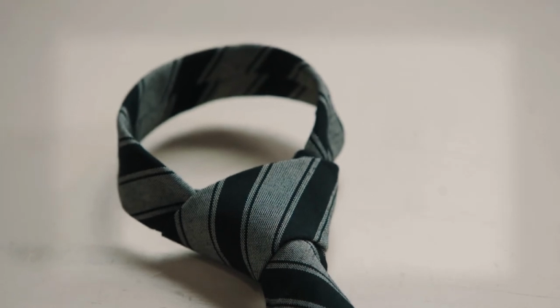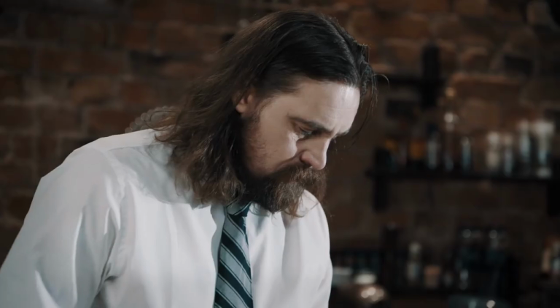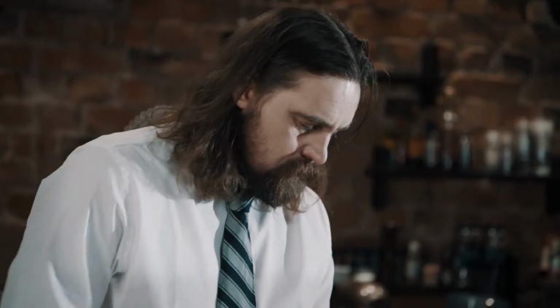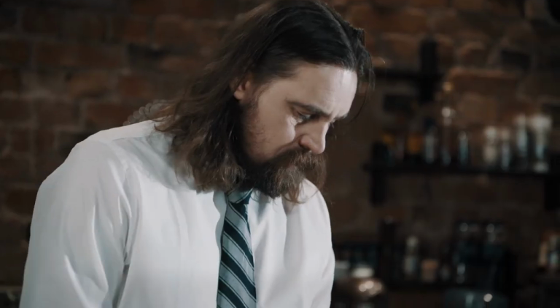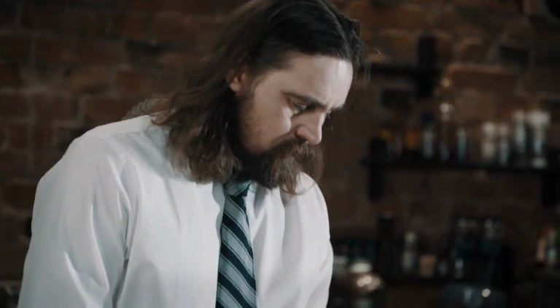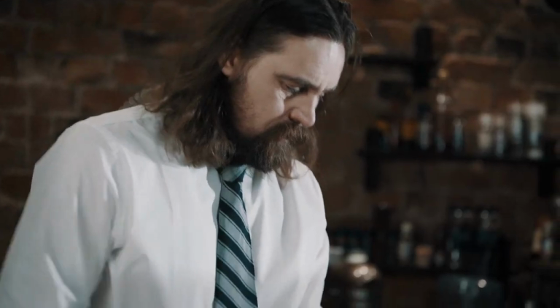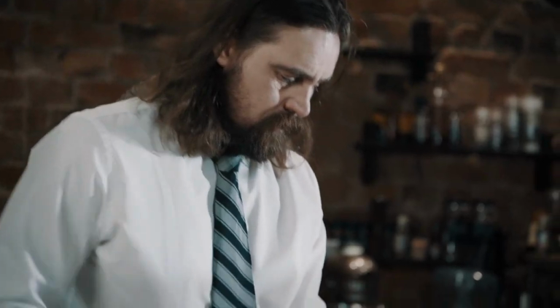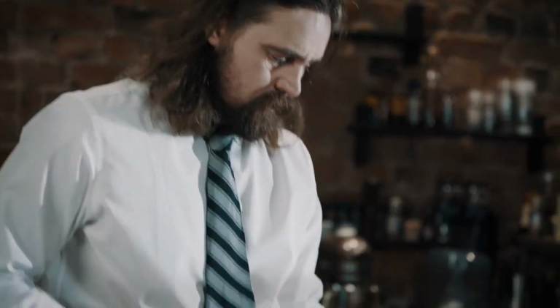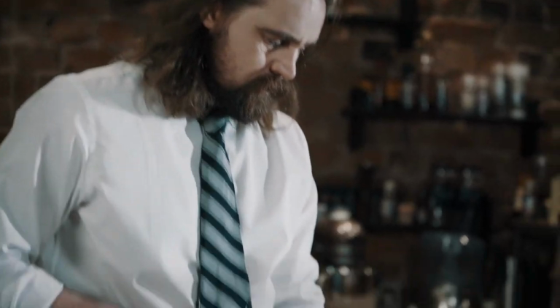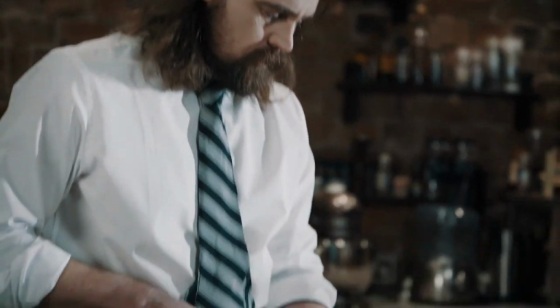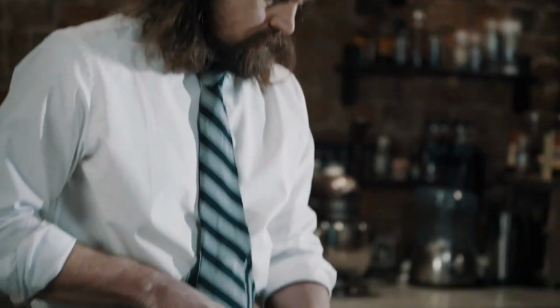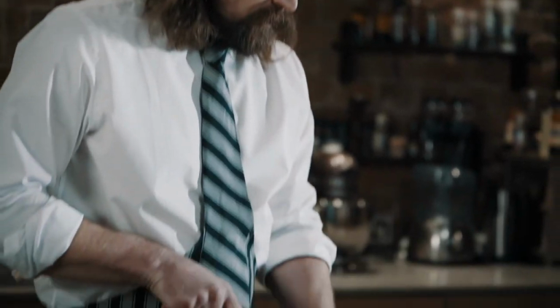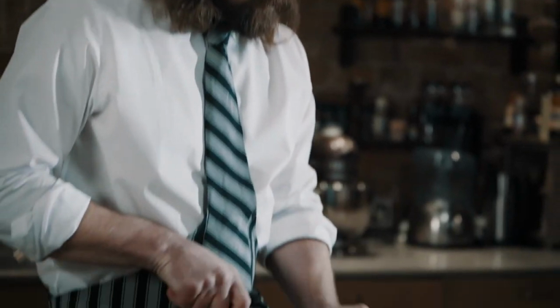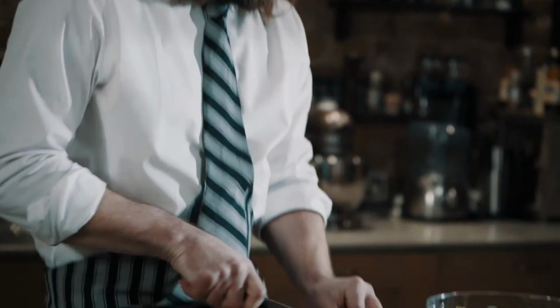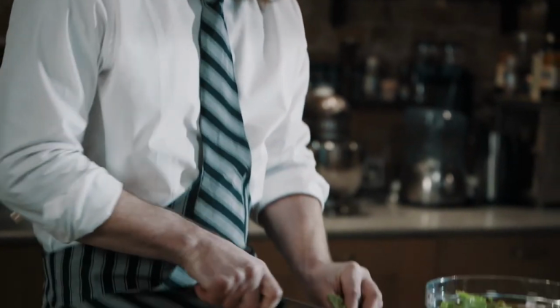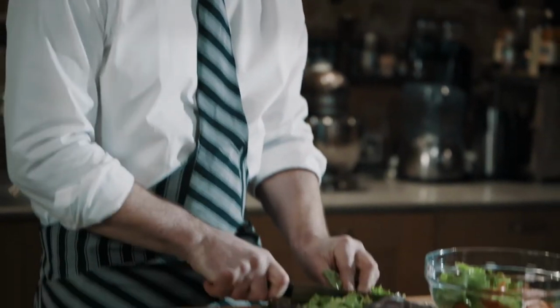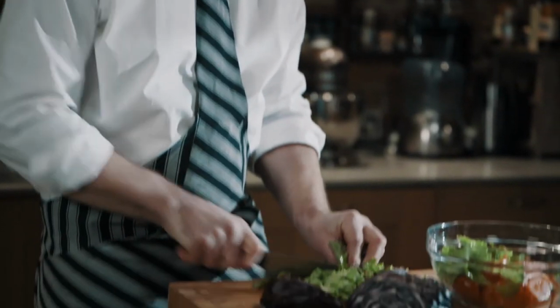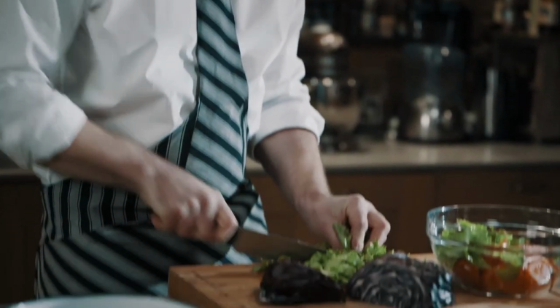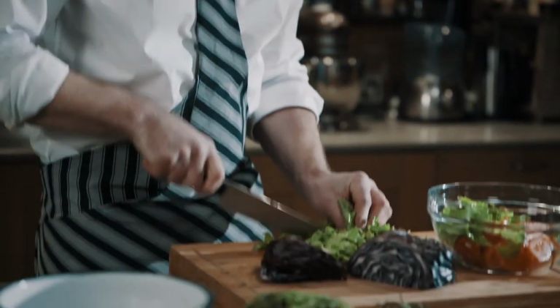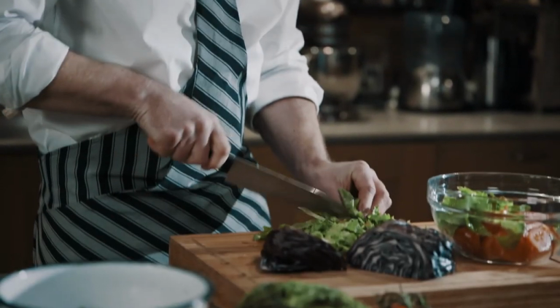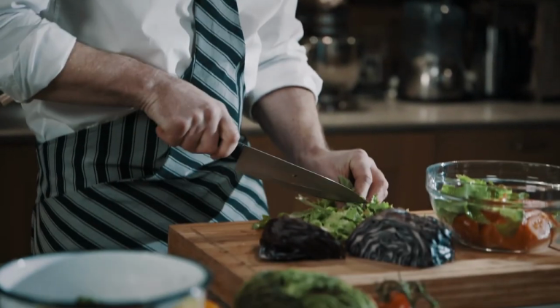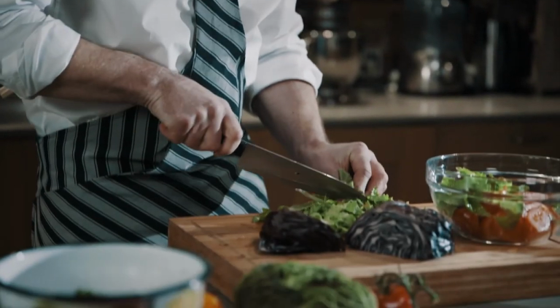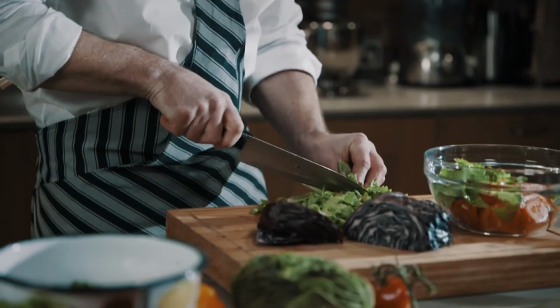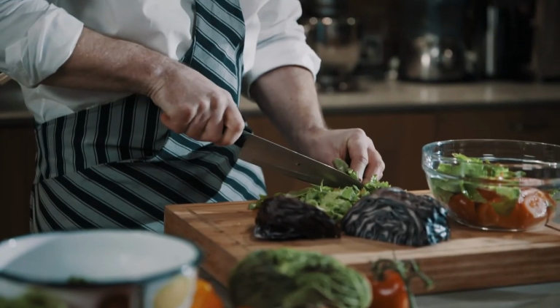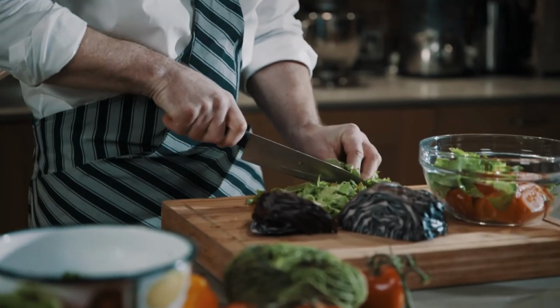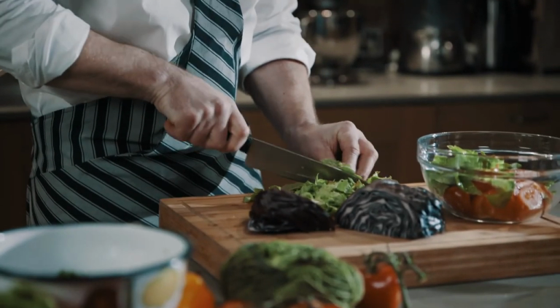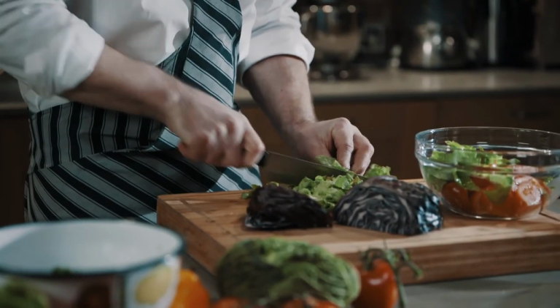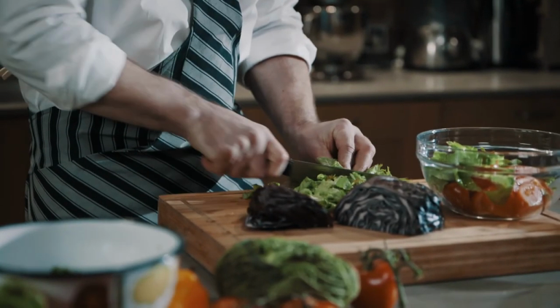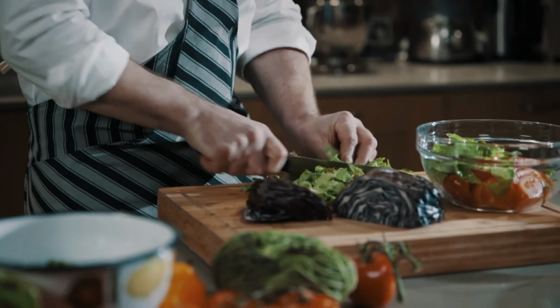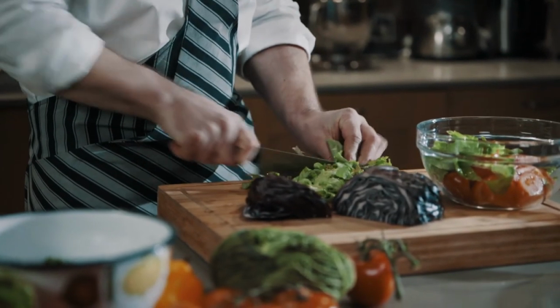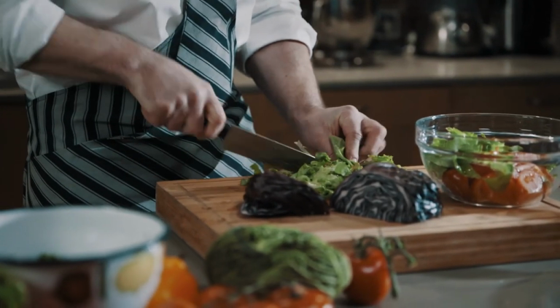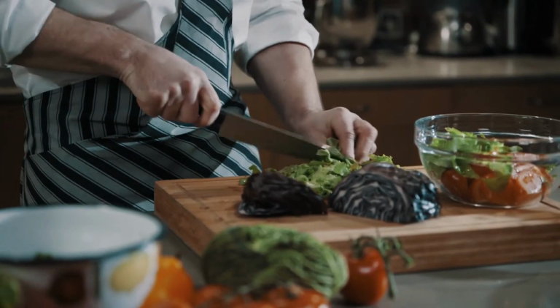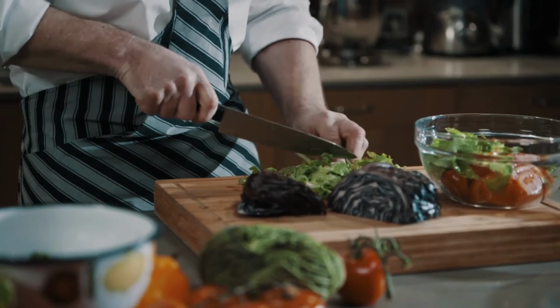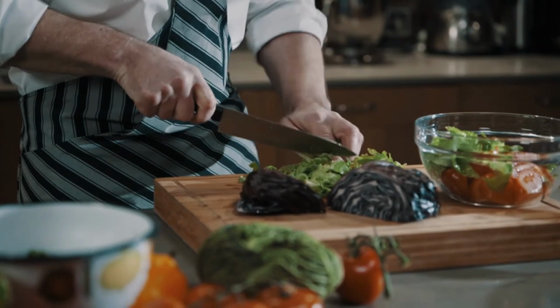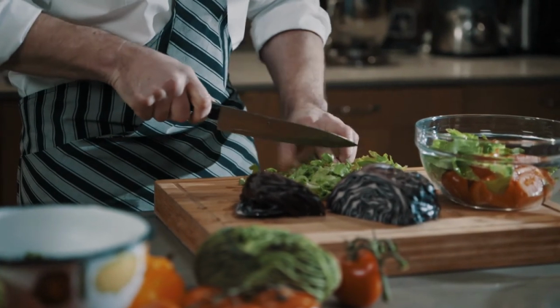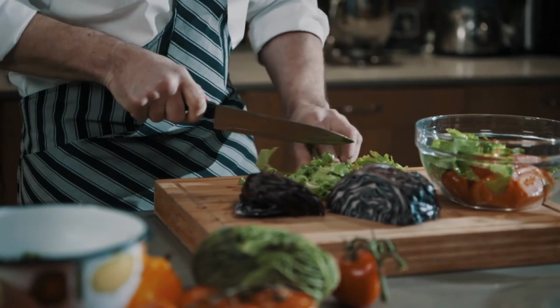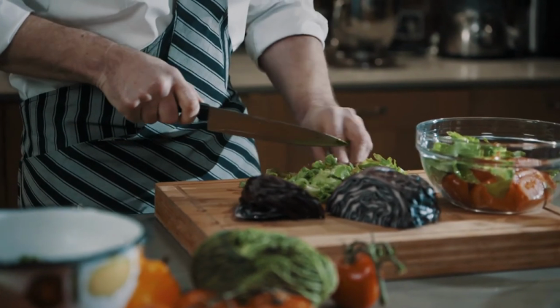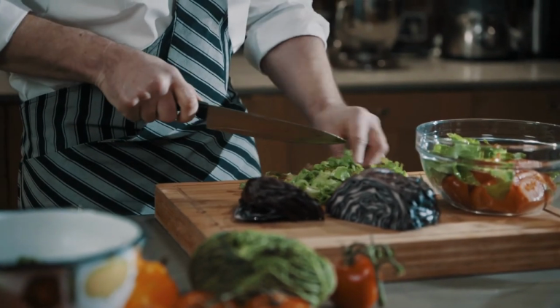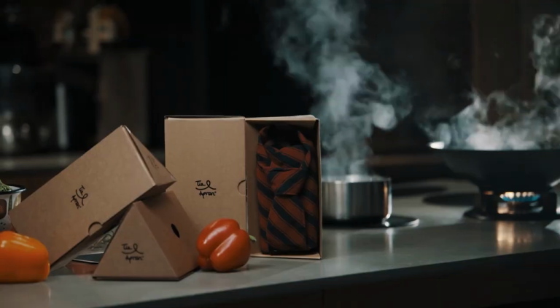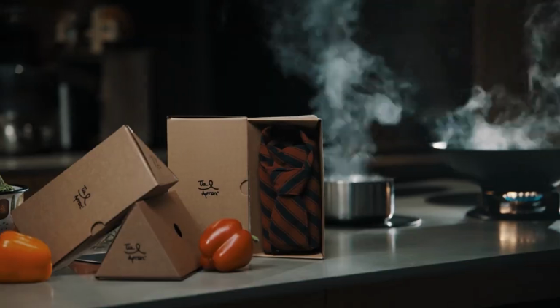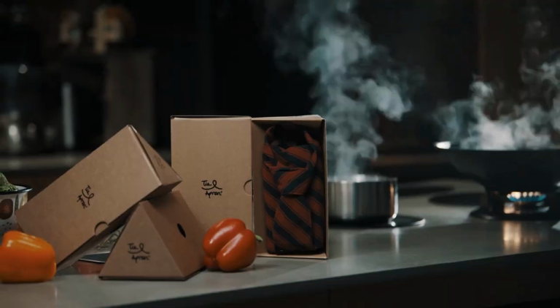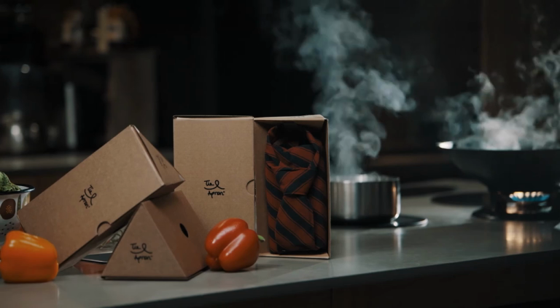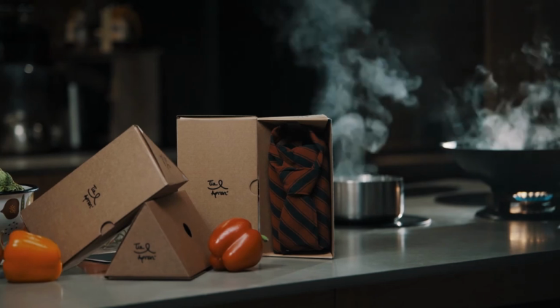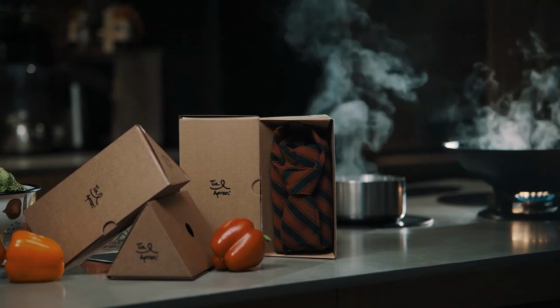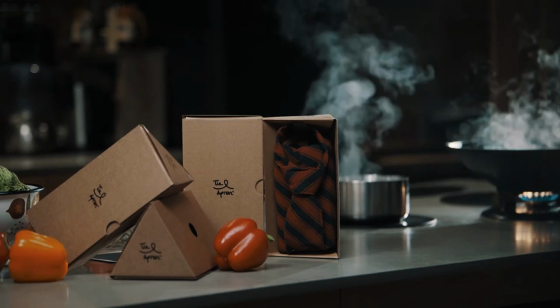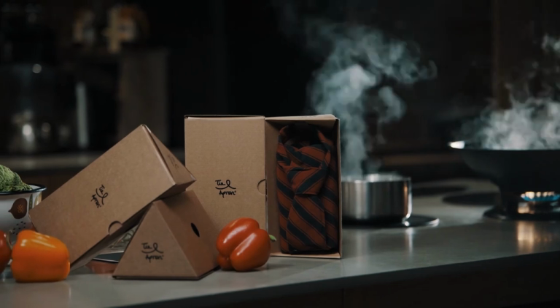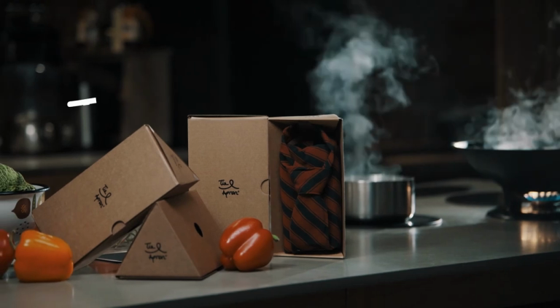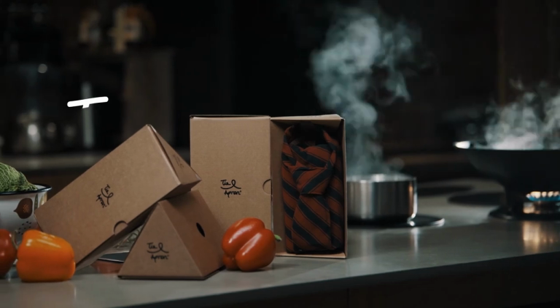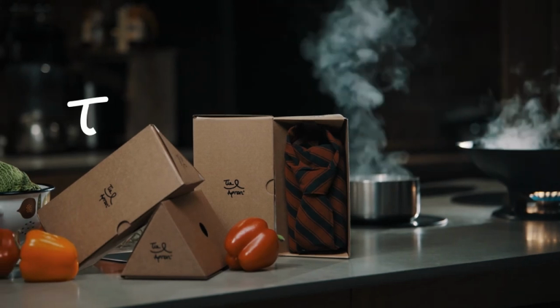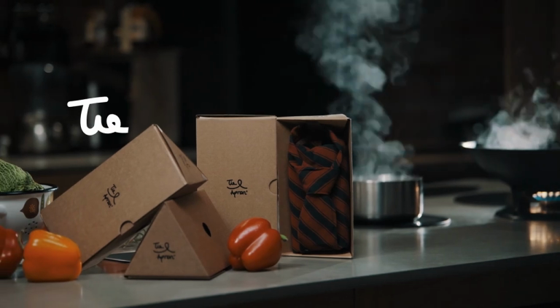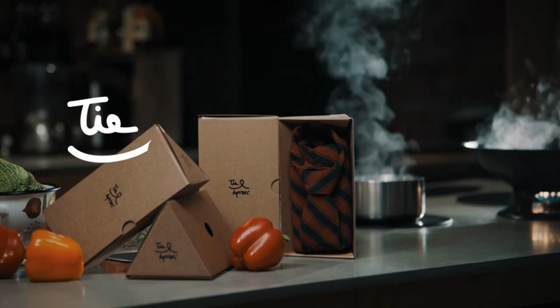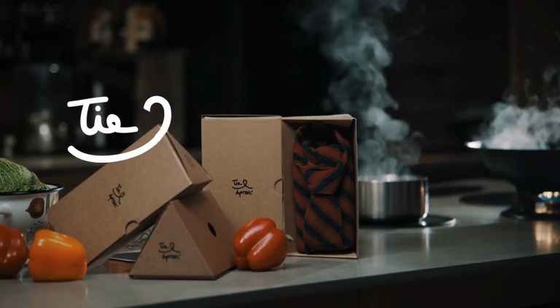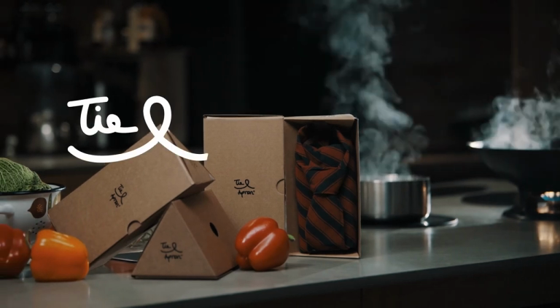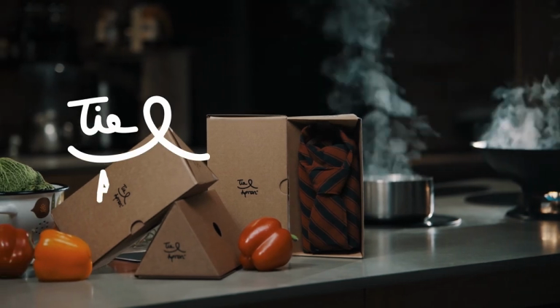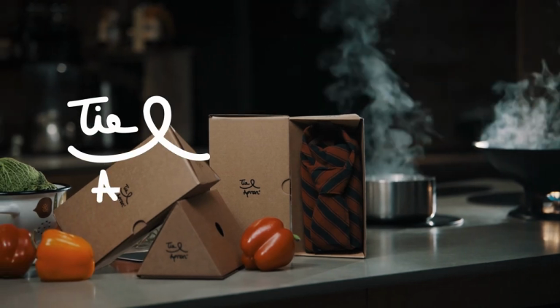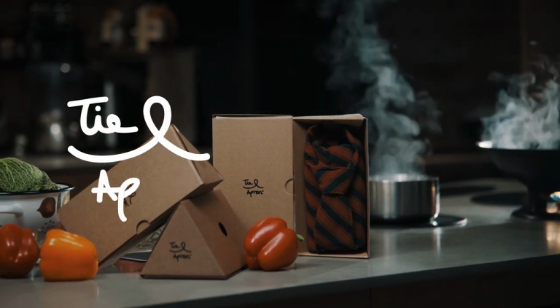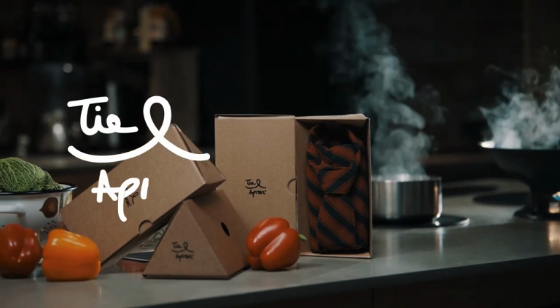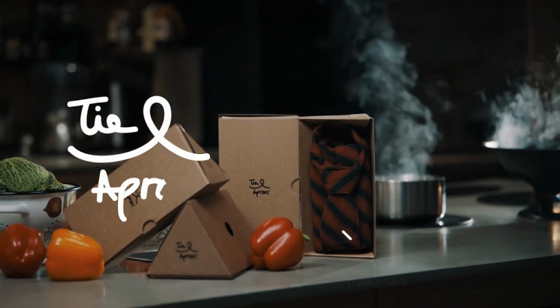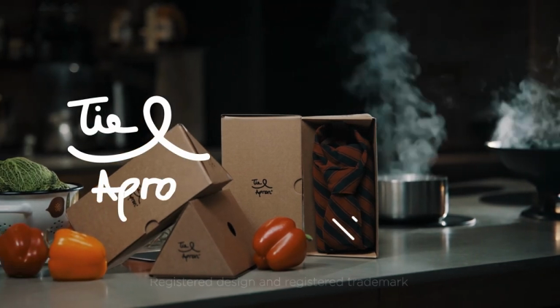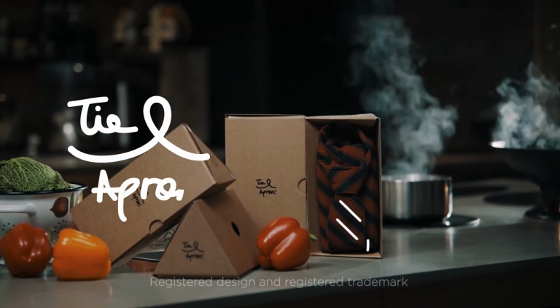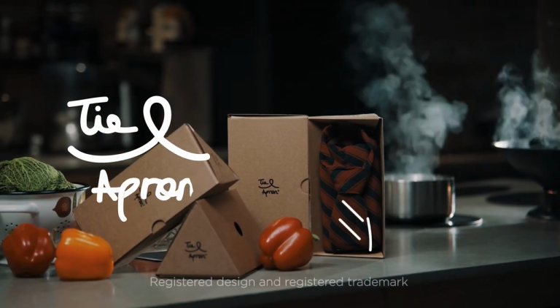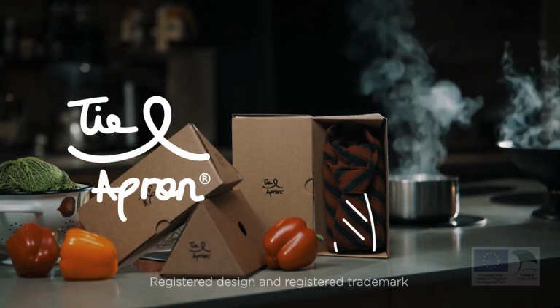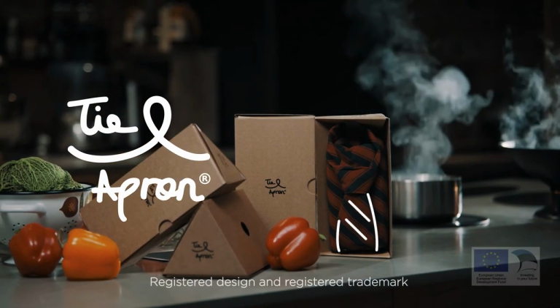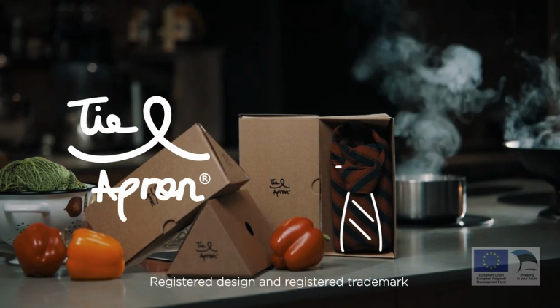Add the secret ingredient to your cooking. Treat yourself with a Tie and Apron.